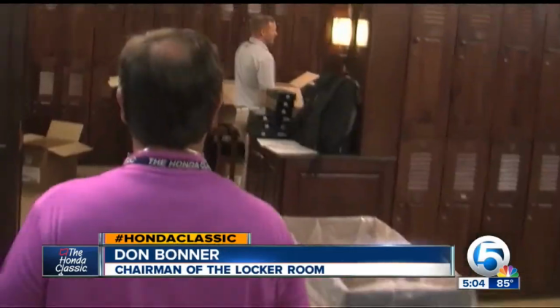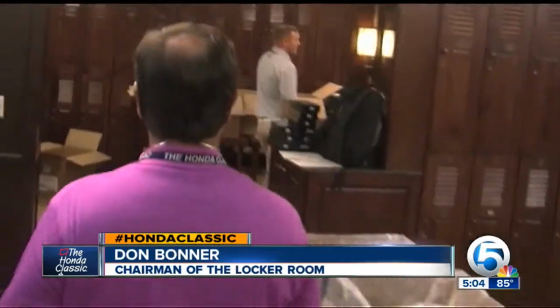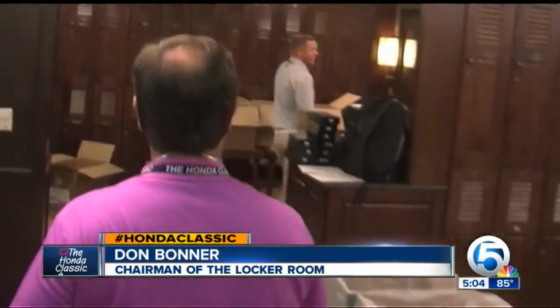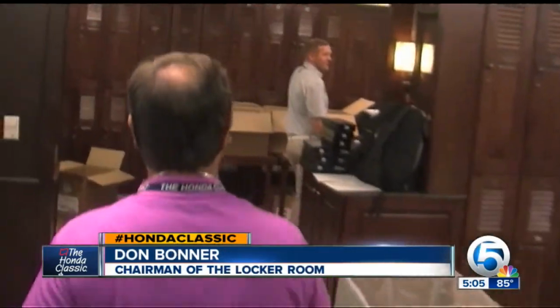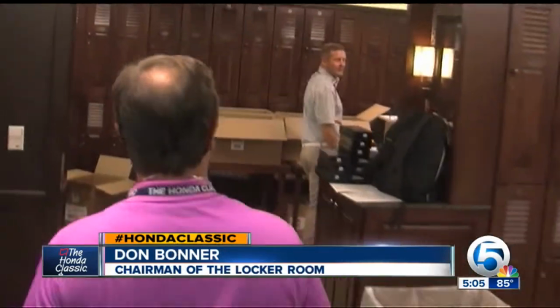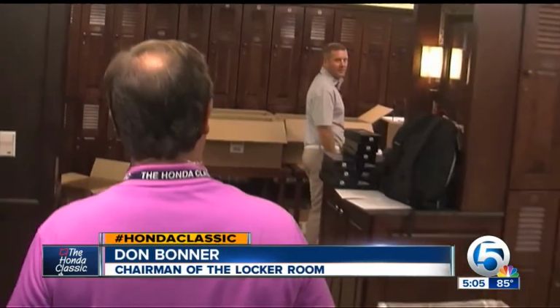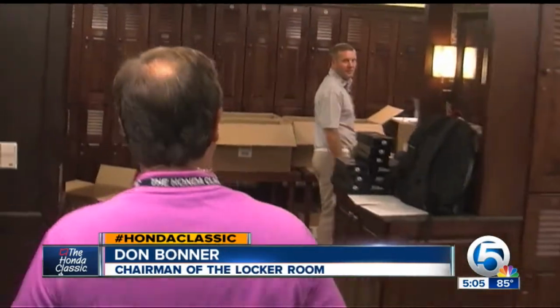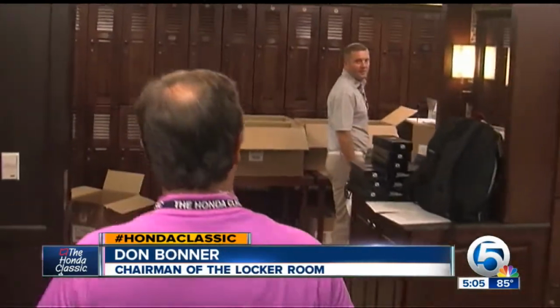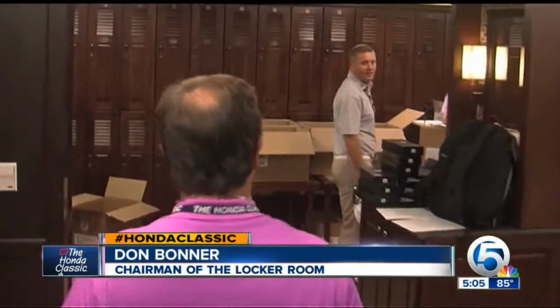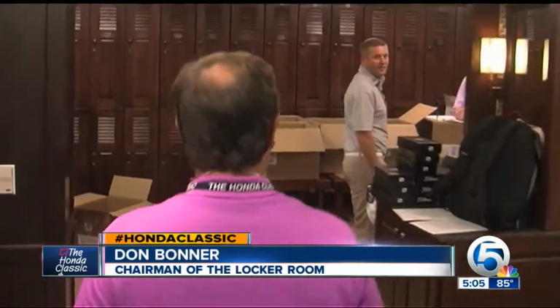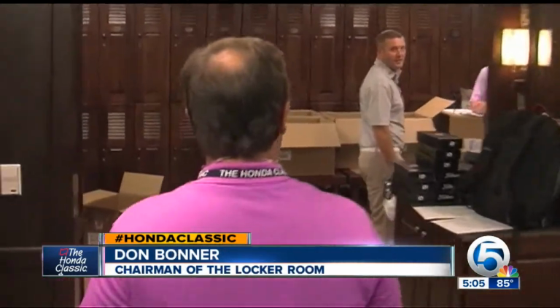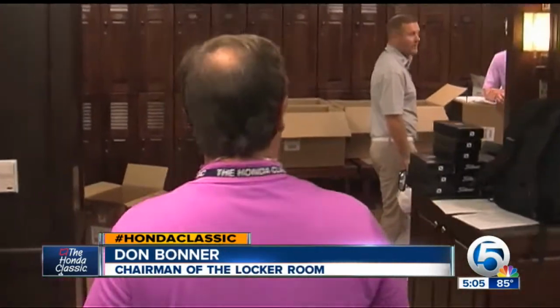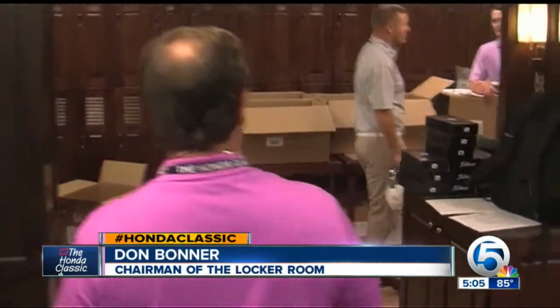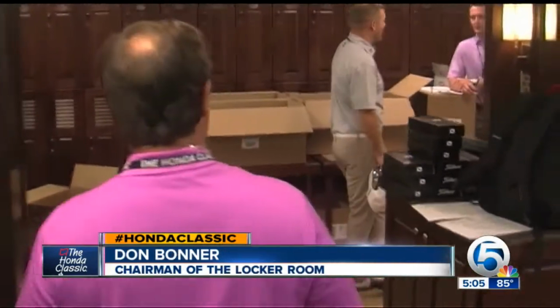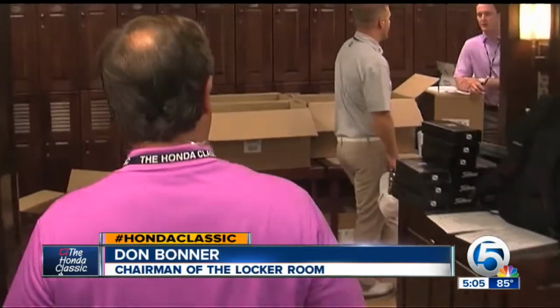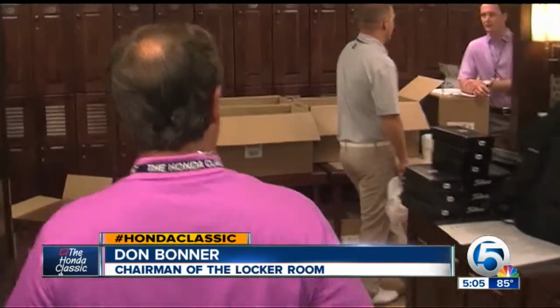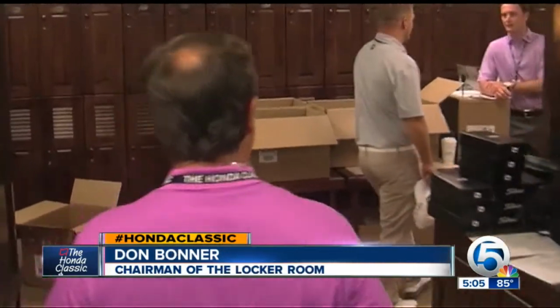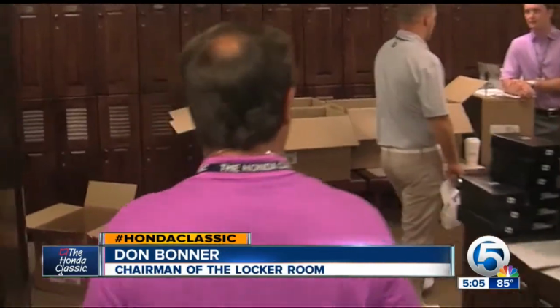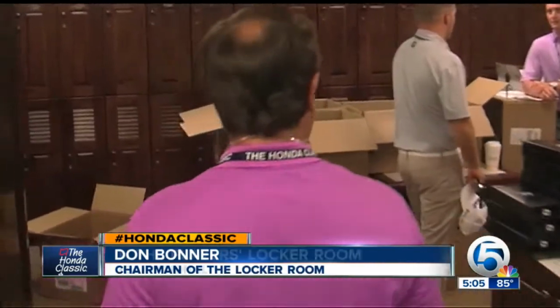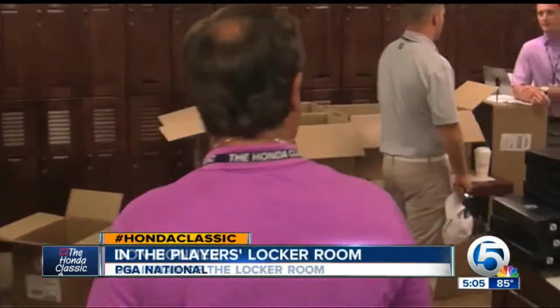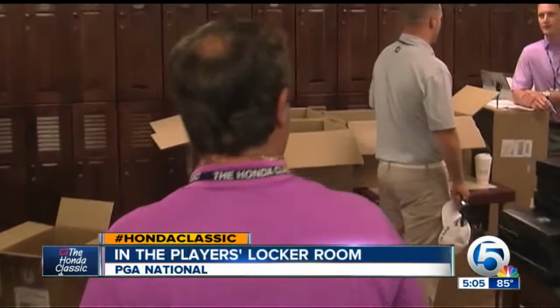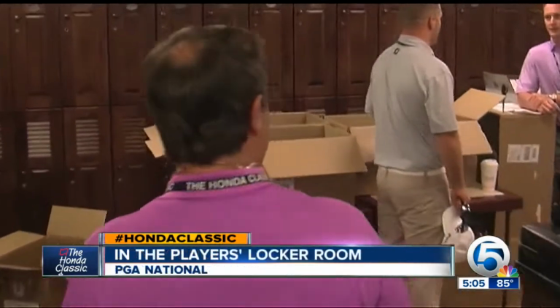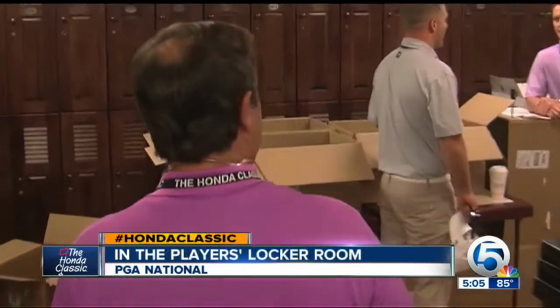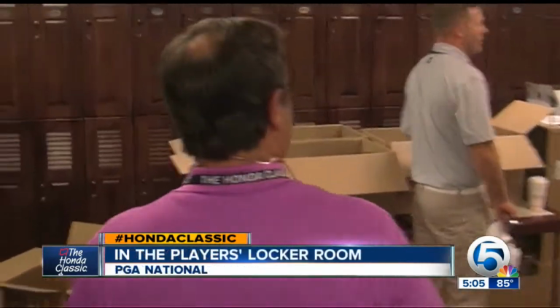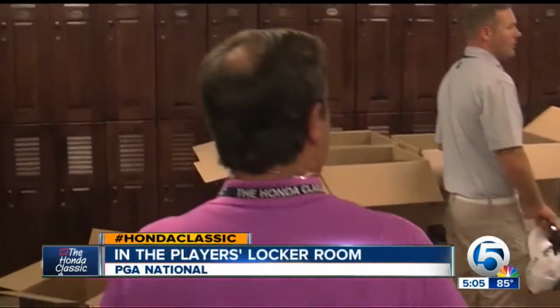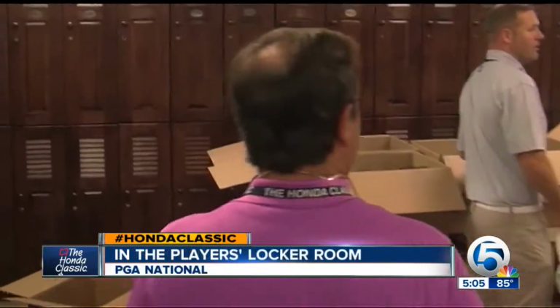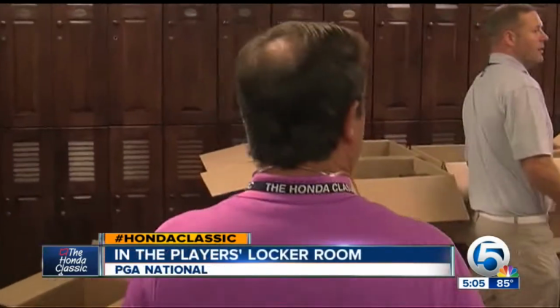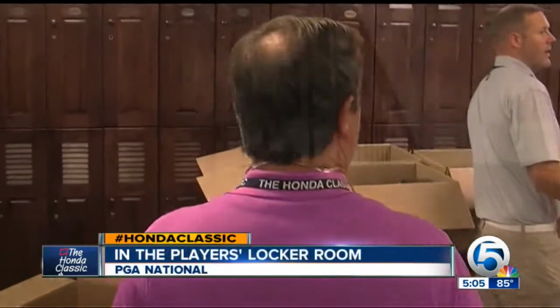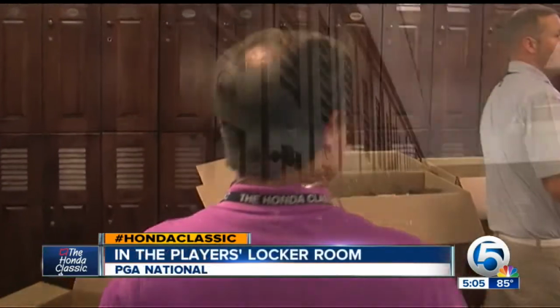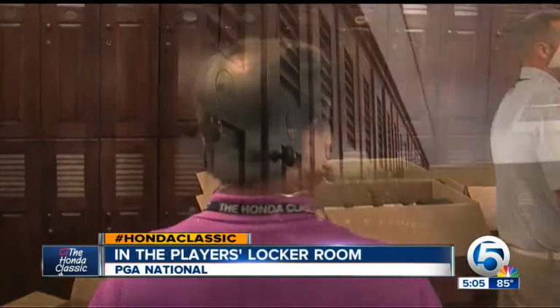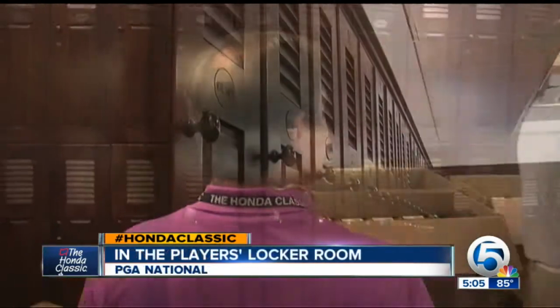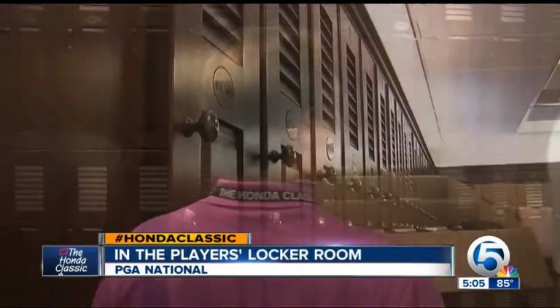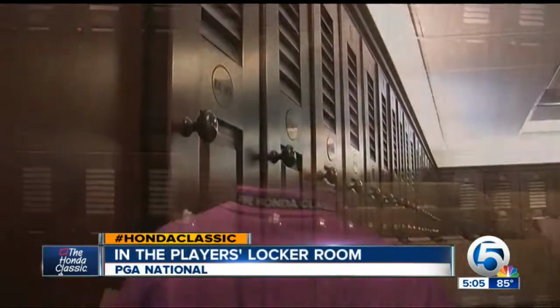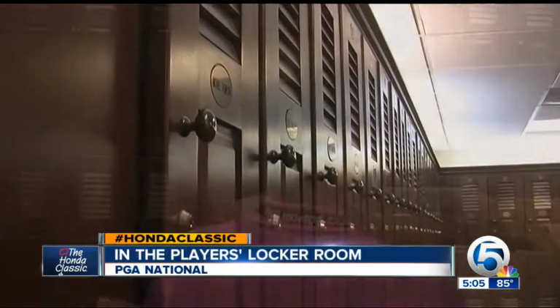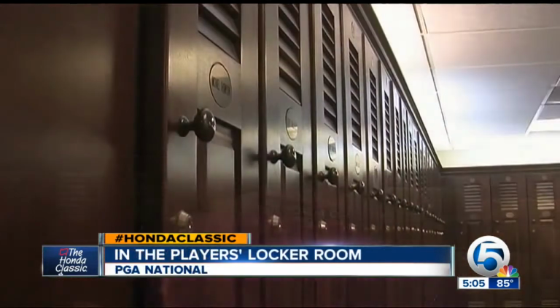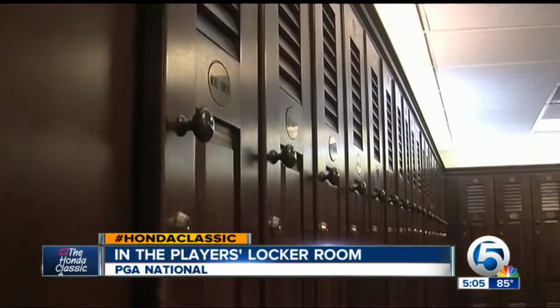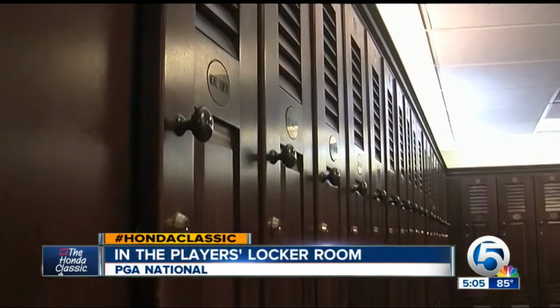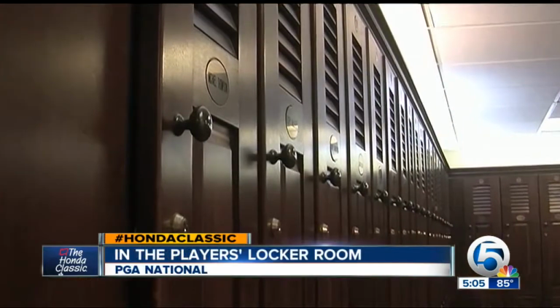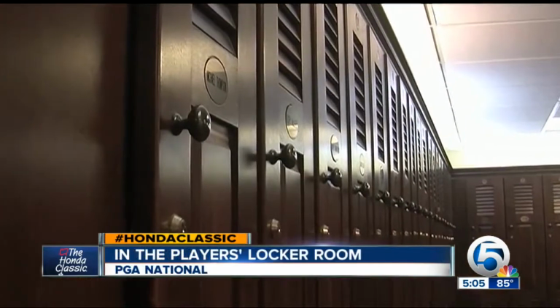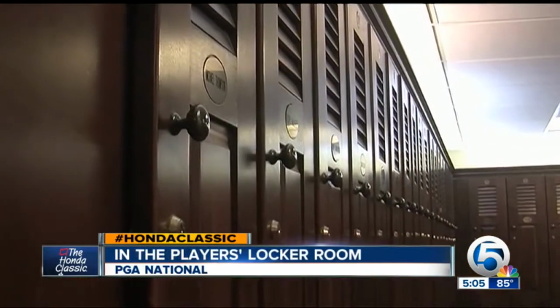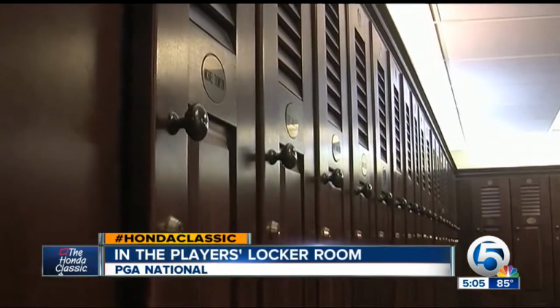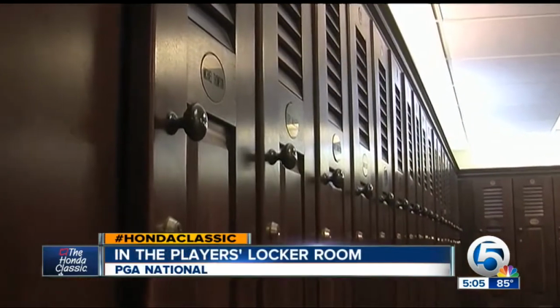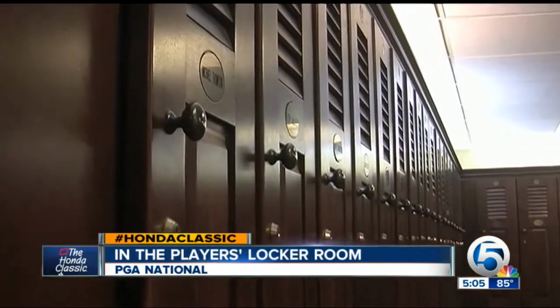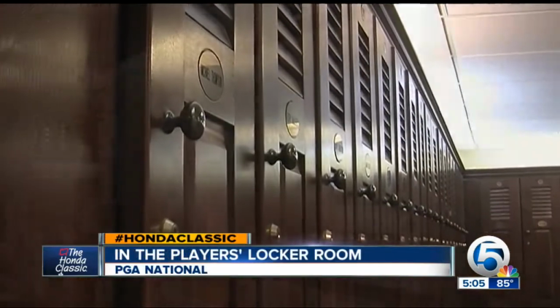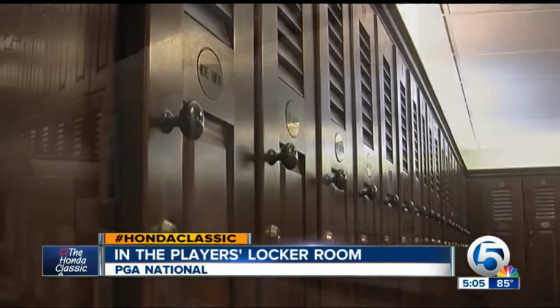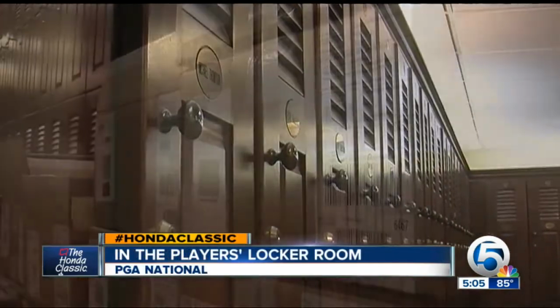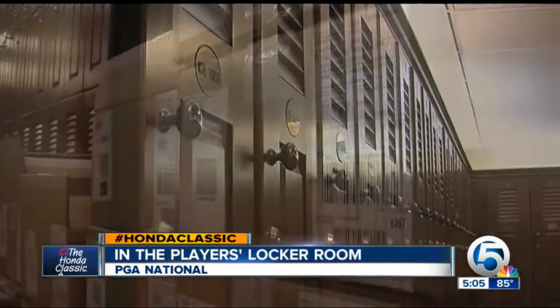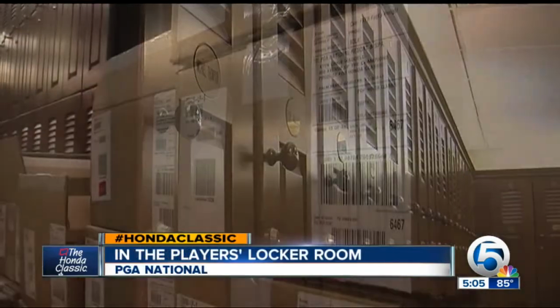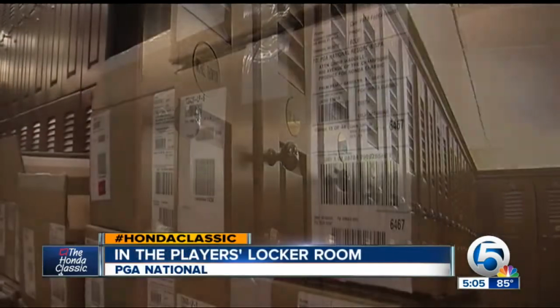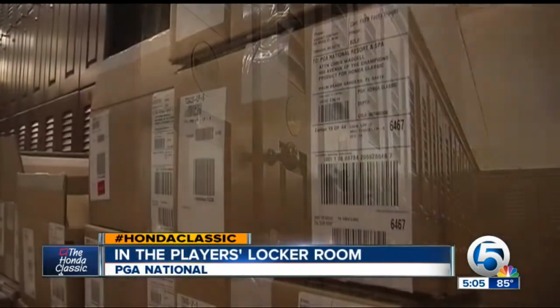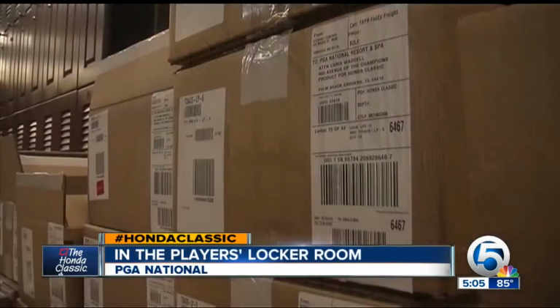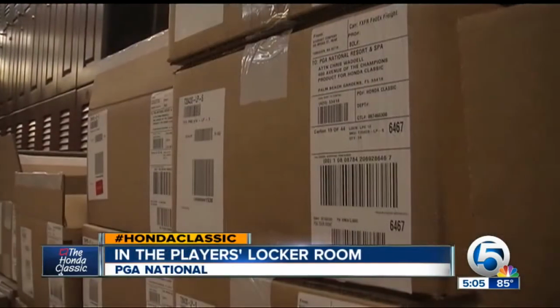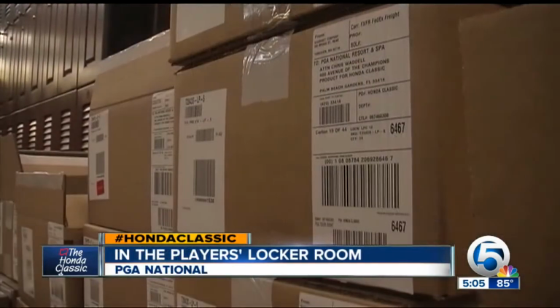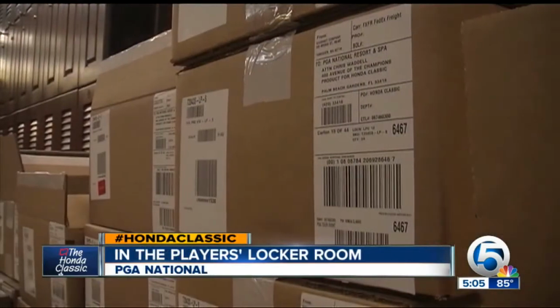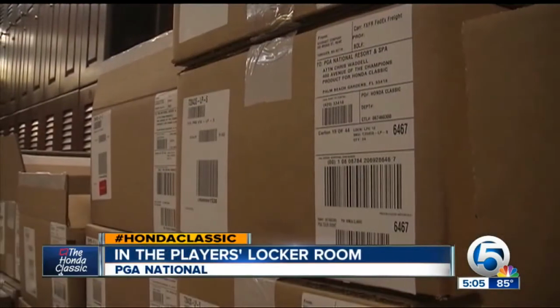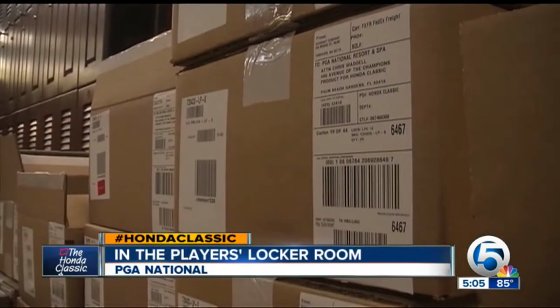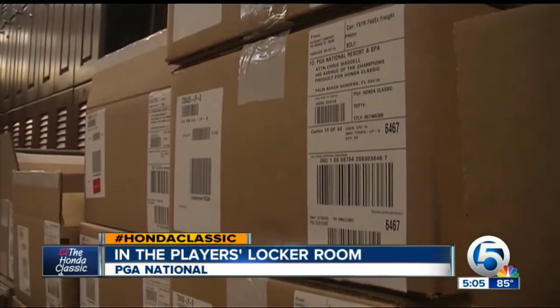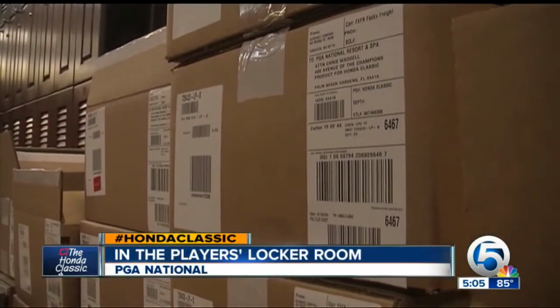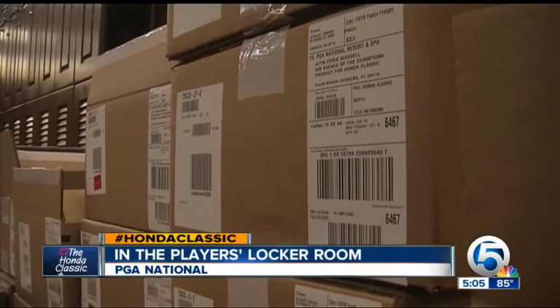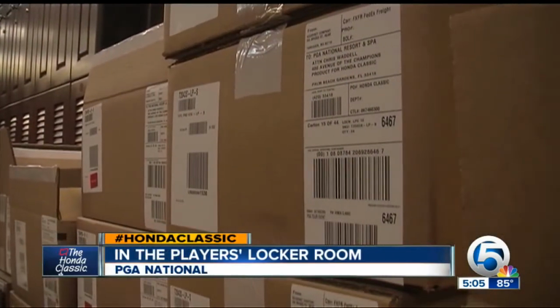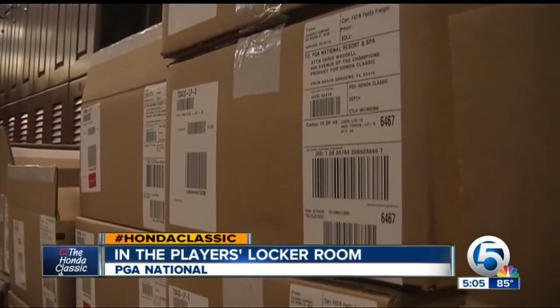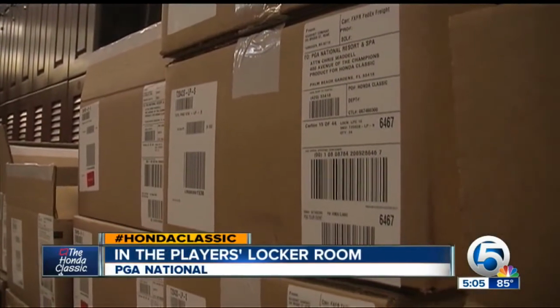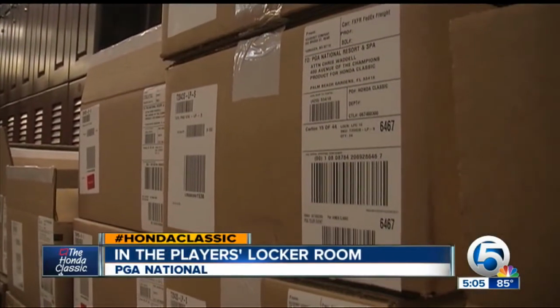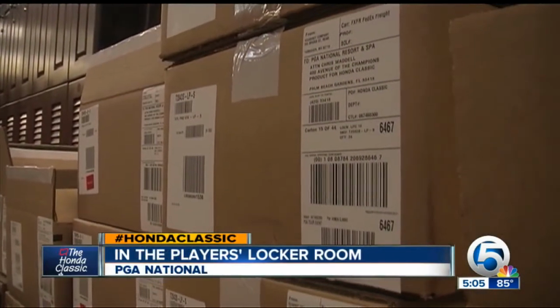But today is not serene for Dan Bonner. As chairman of the locker room, he oversees the stocking of the lockers. Today, it's pandemonium.